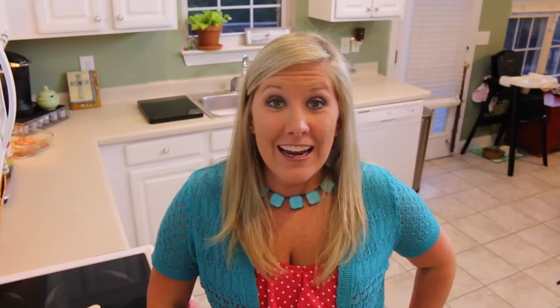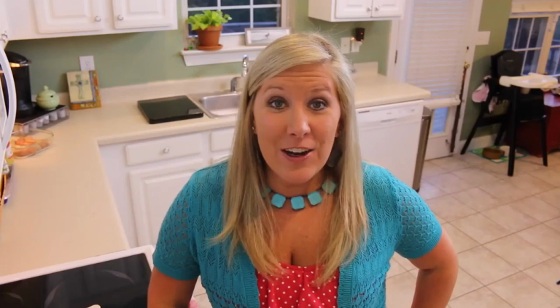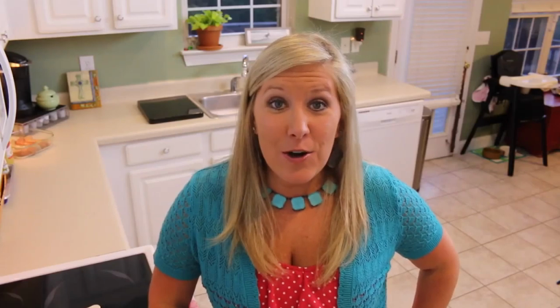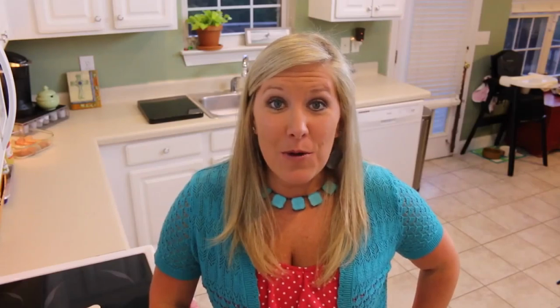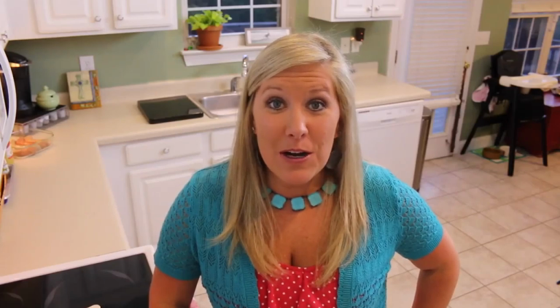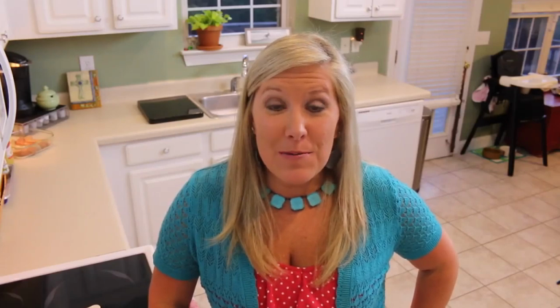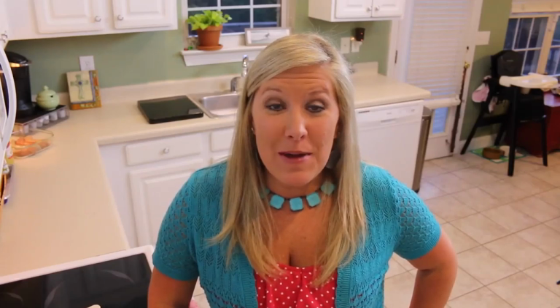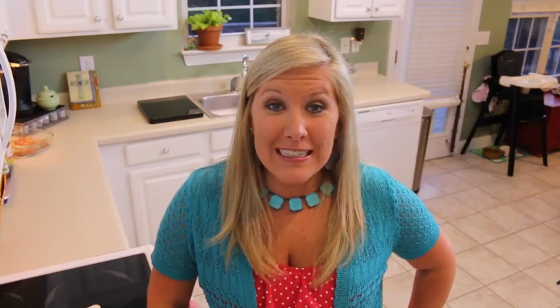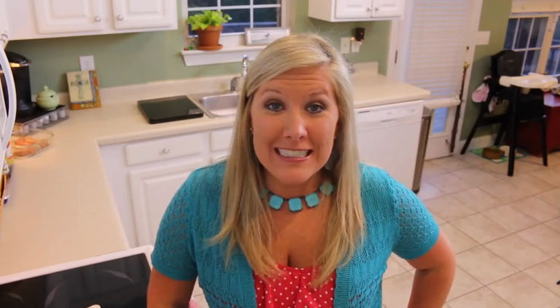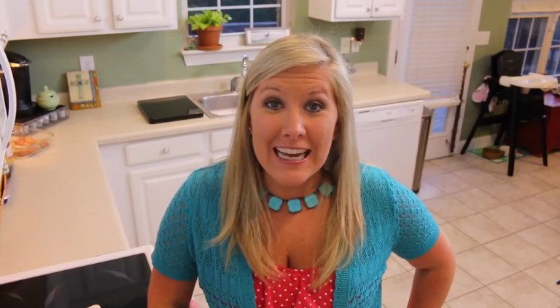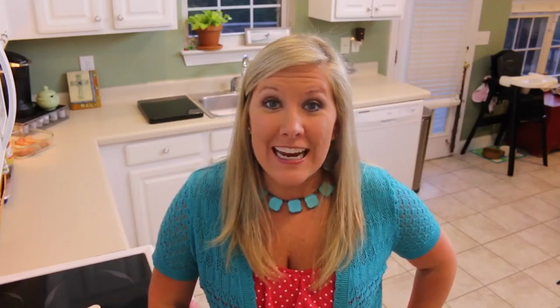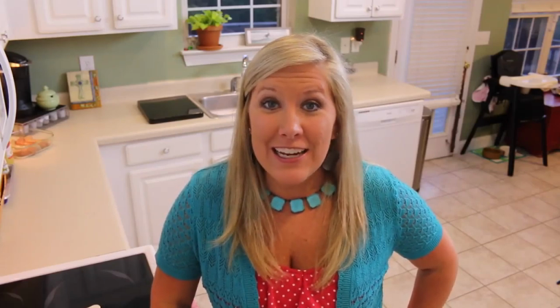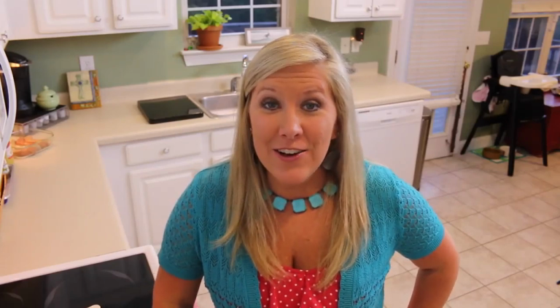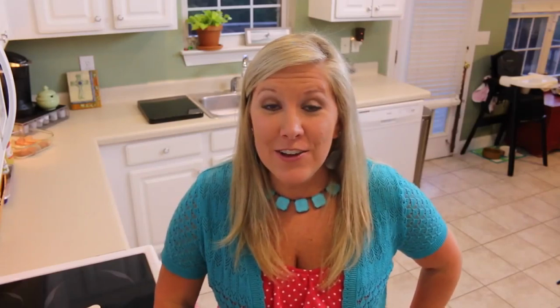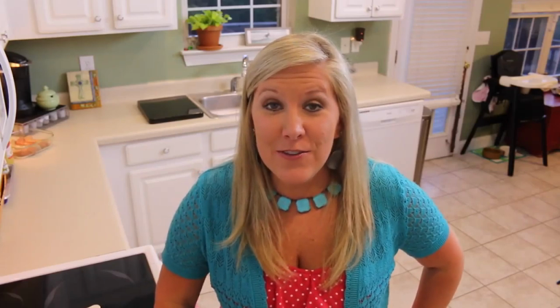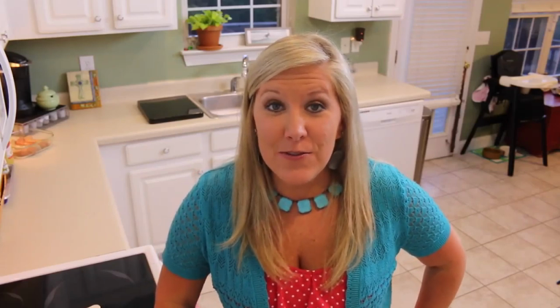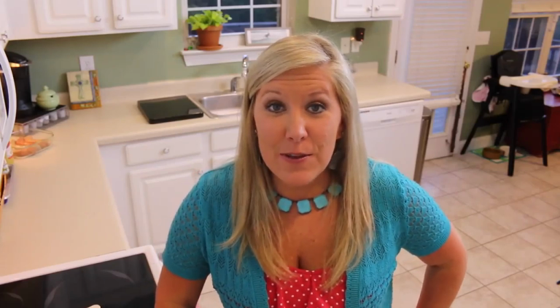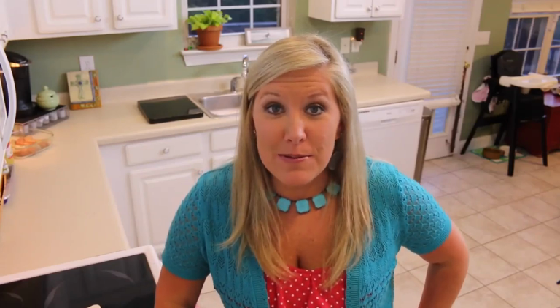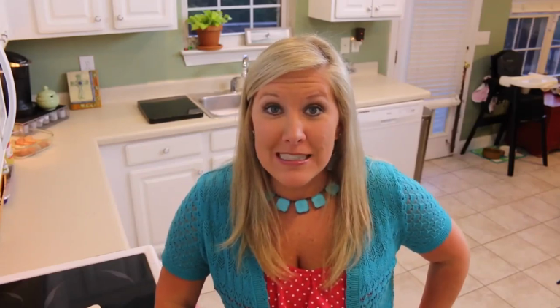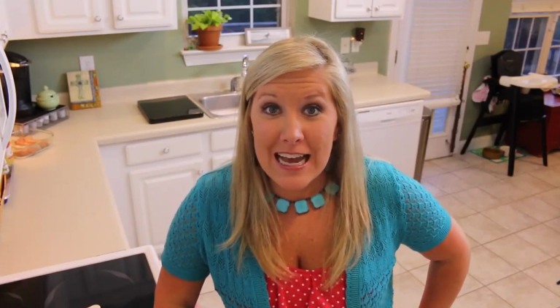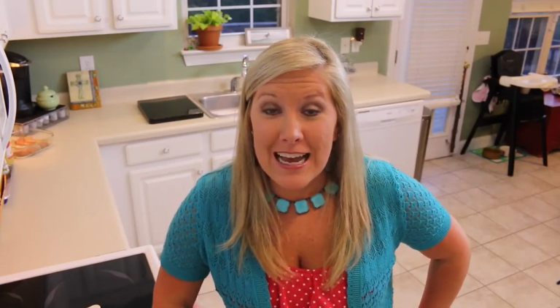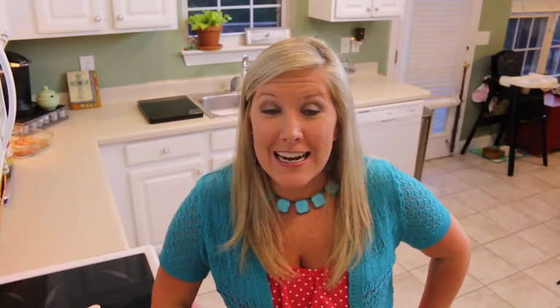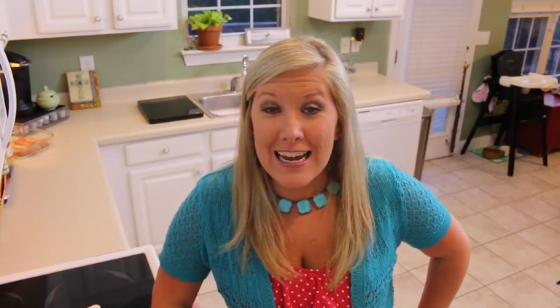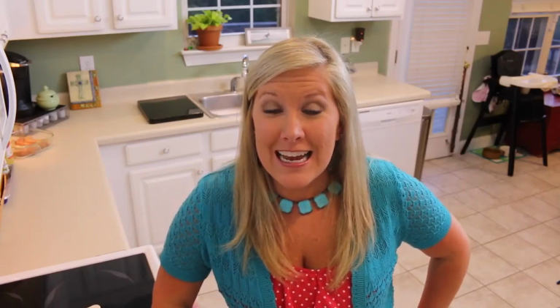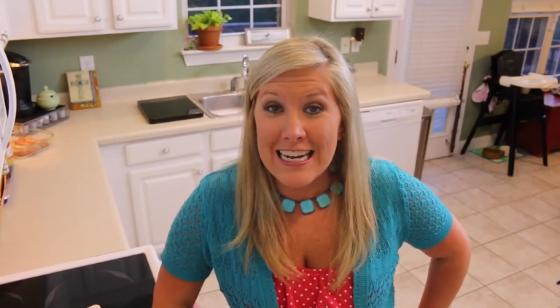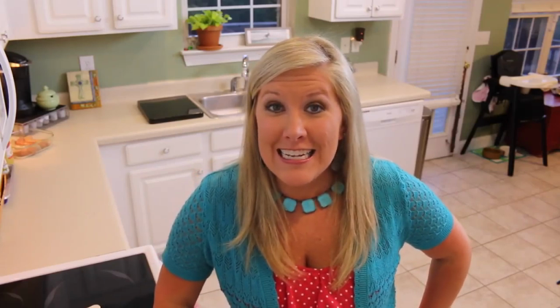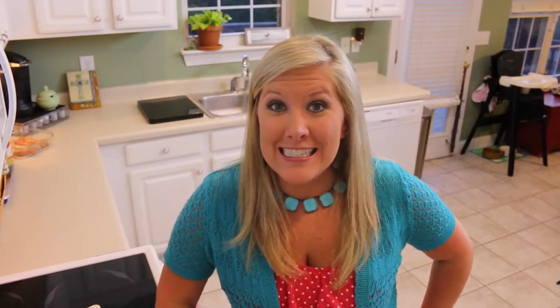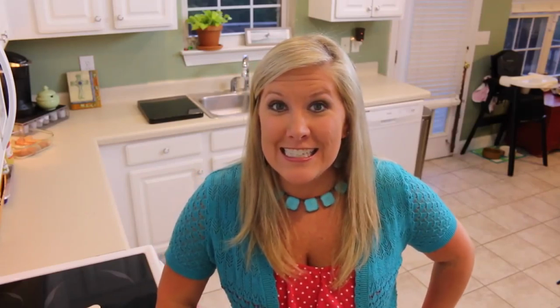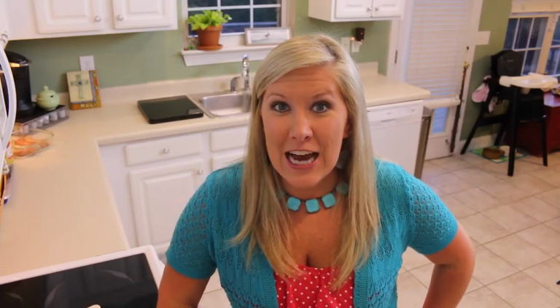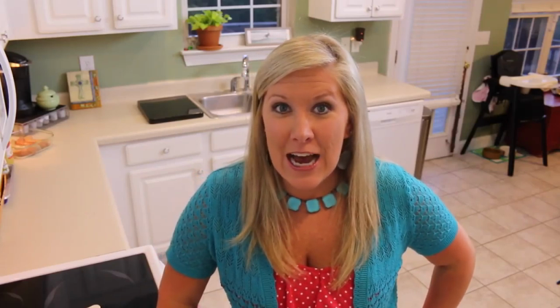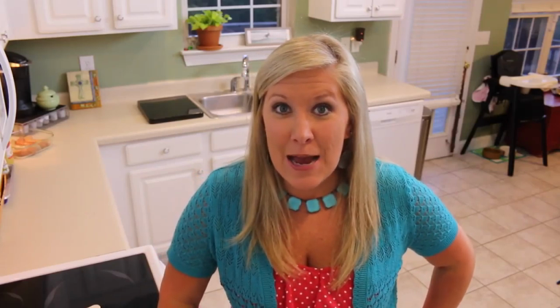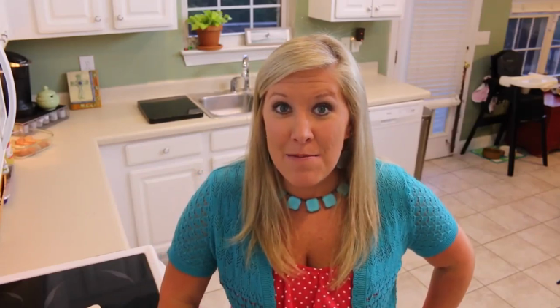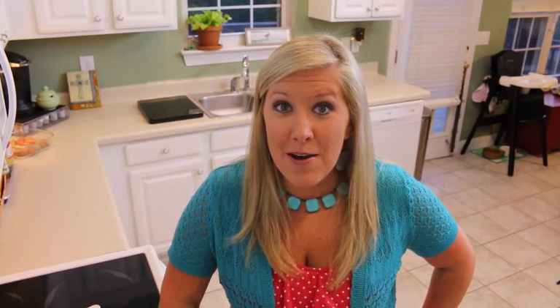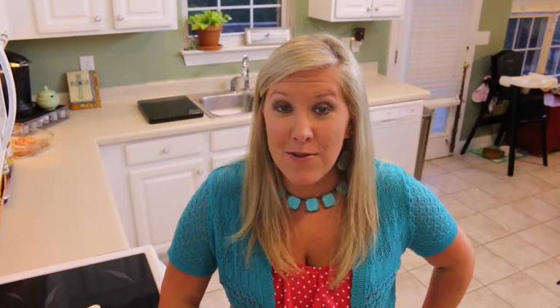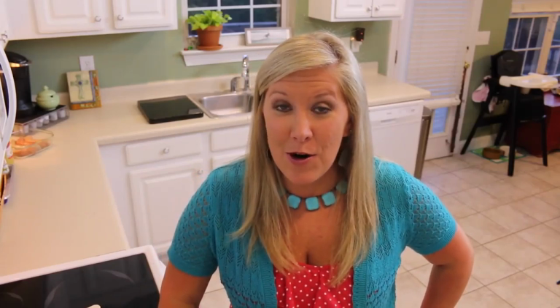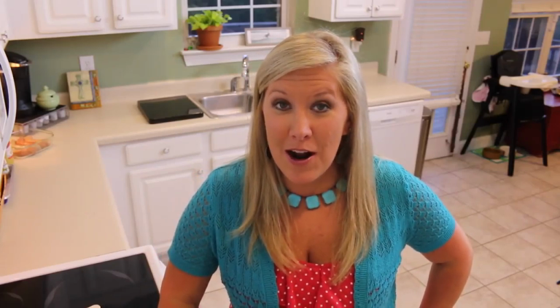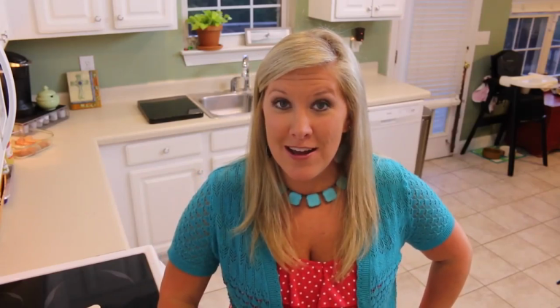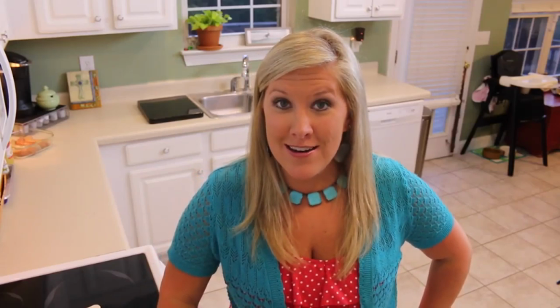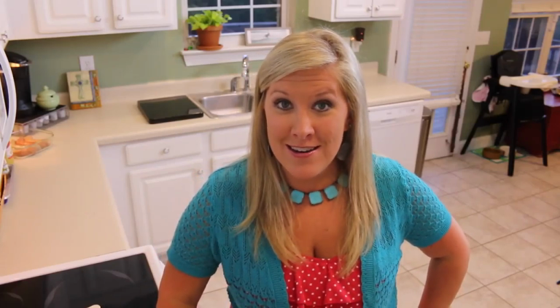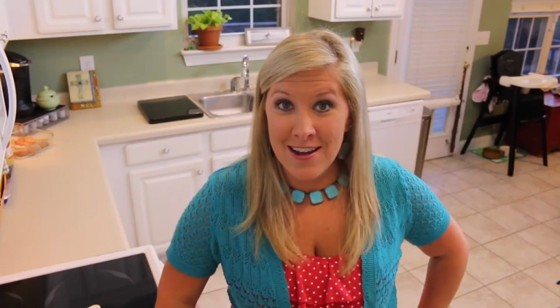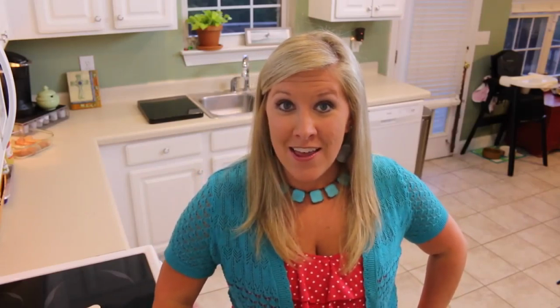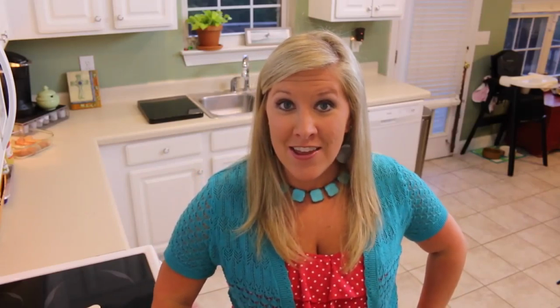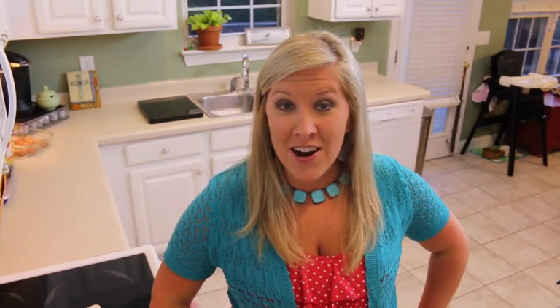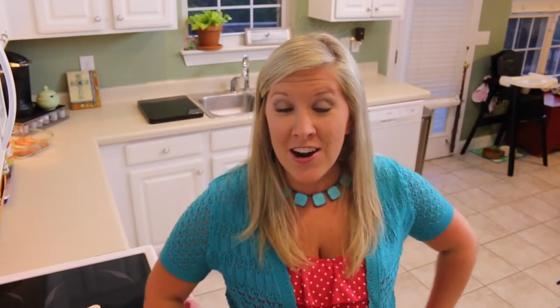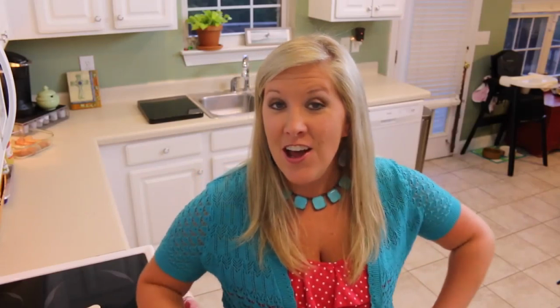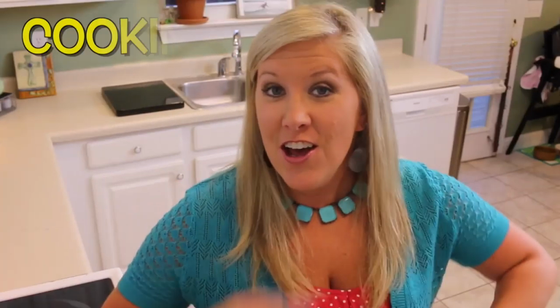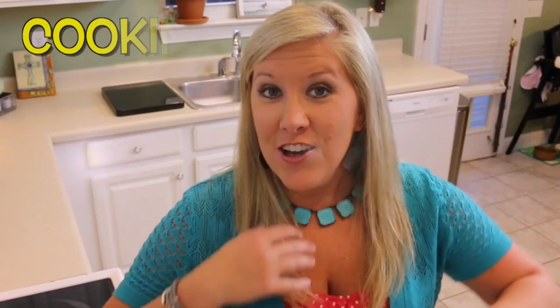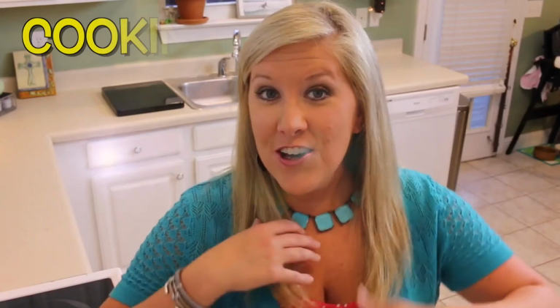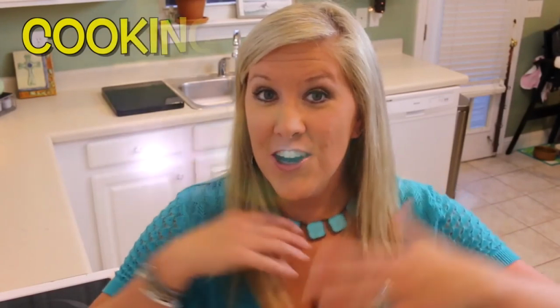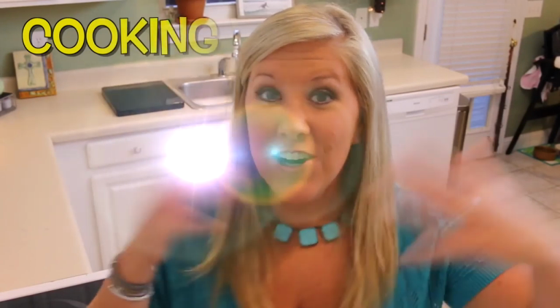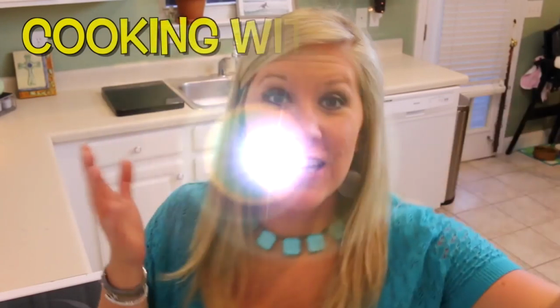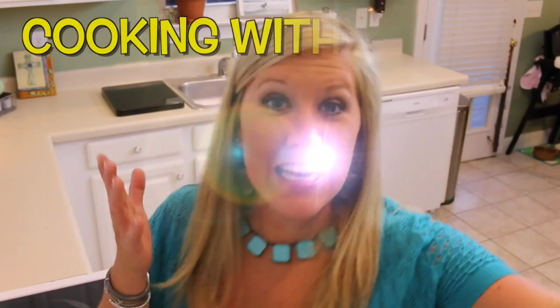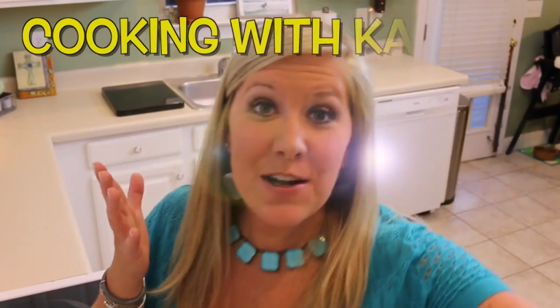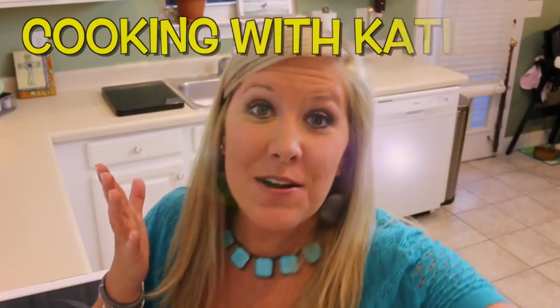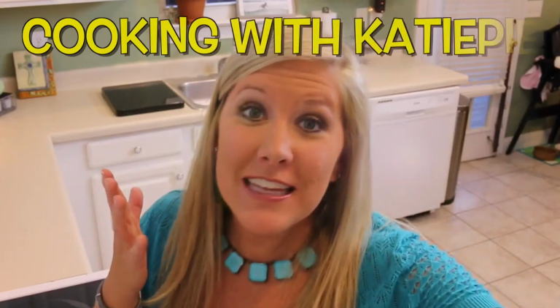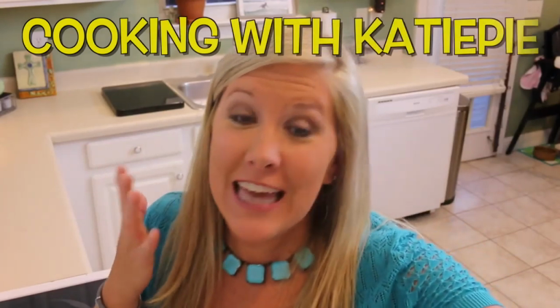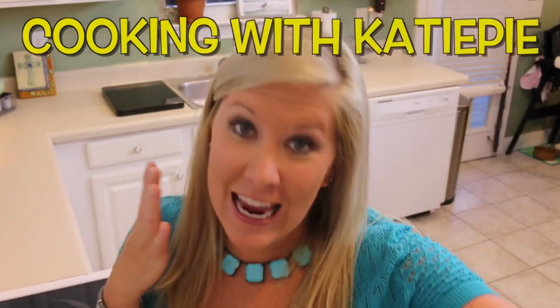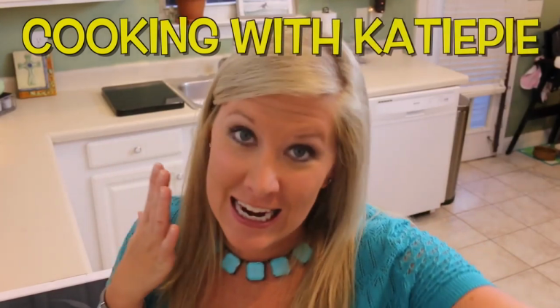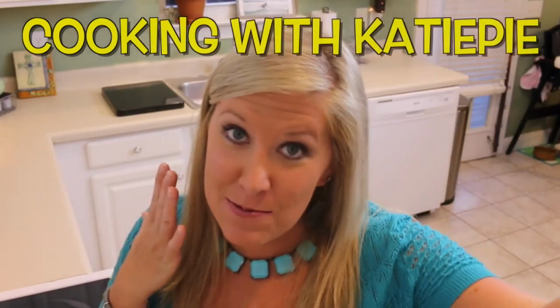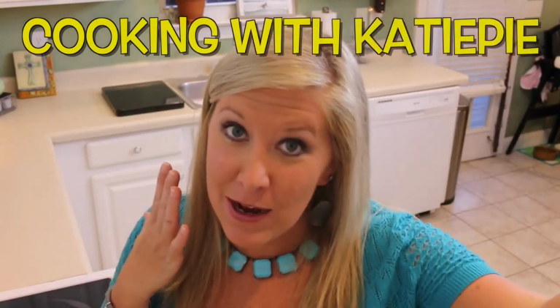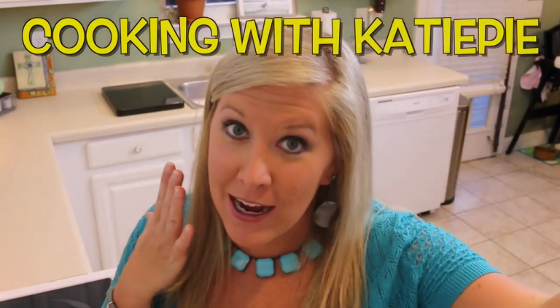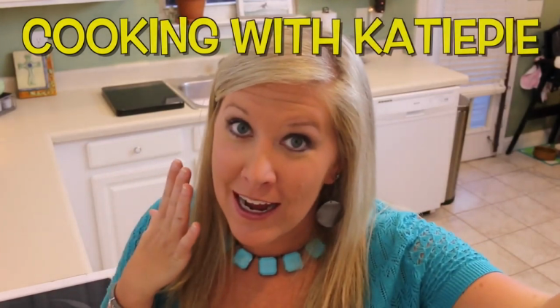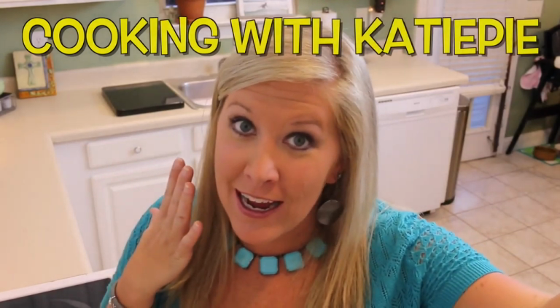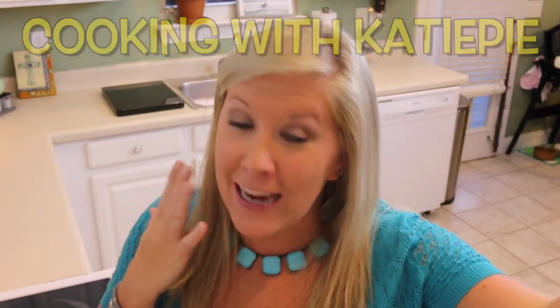Hey y'all, welcome back to Katie on the flip side. It is time for another Cooking with Katie Pie.